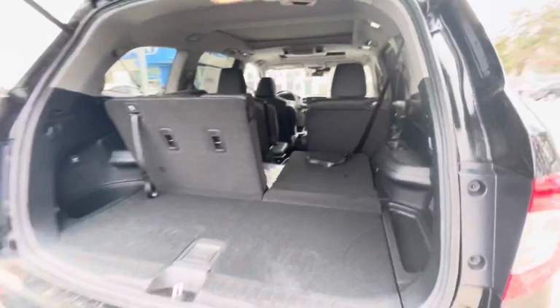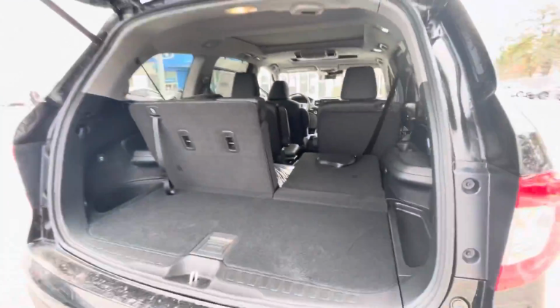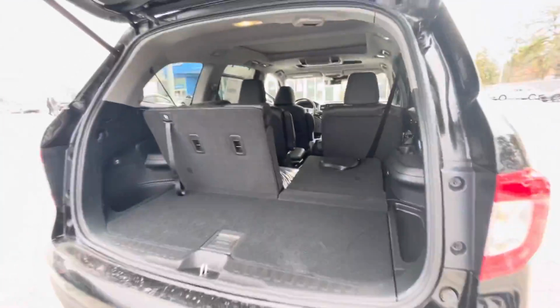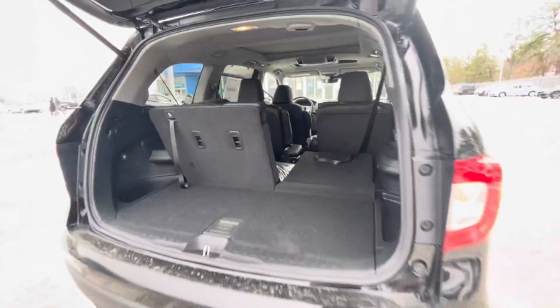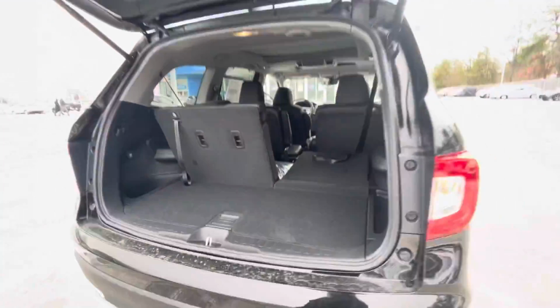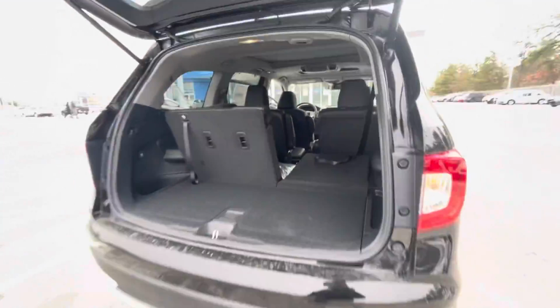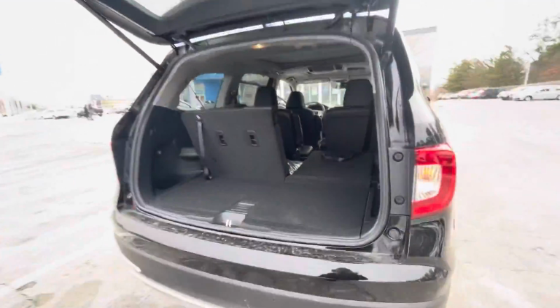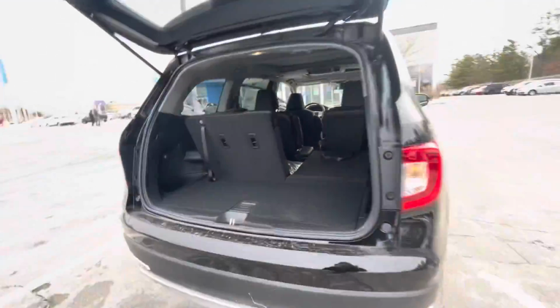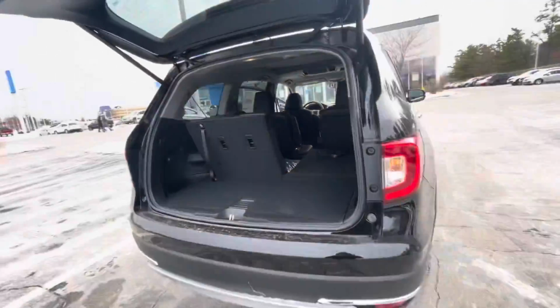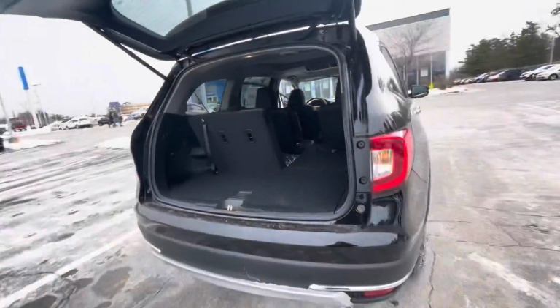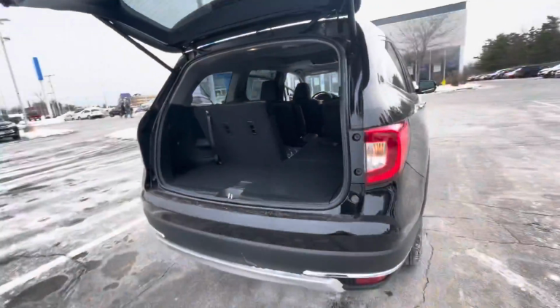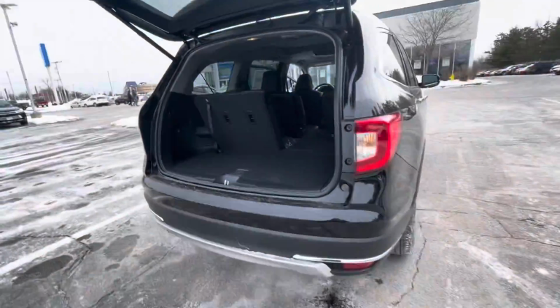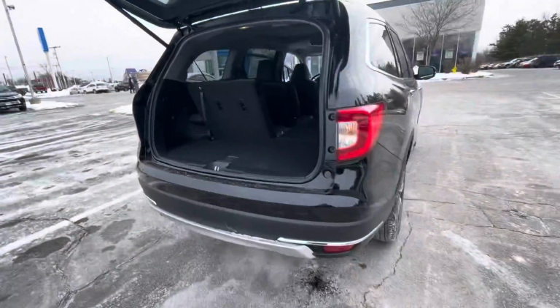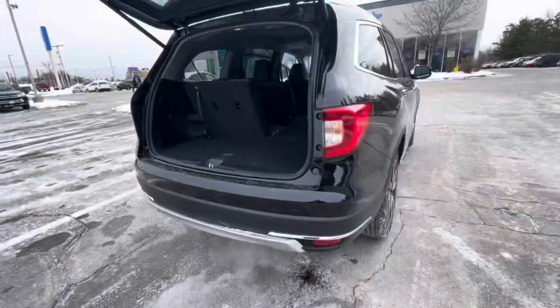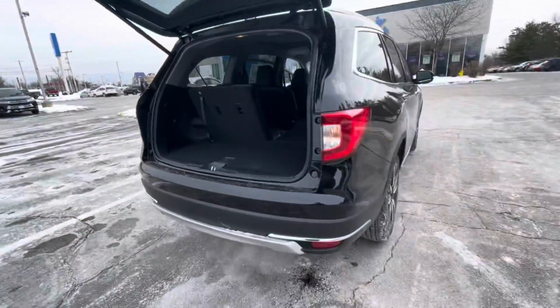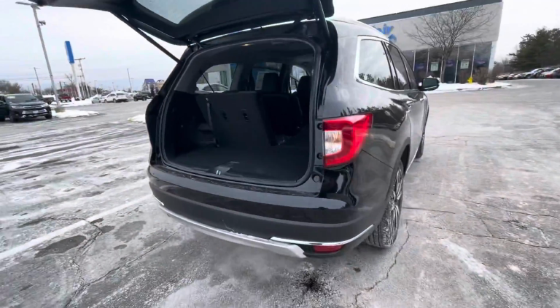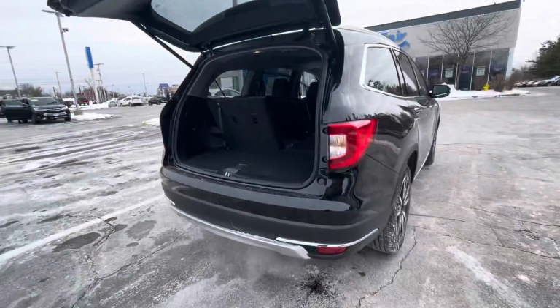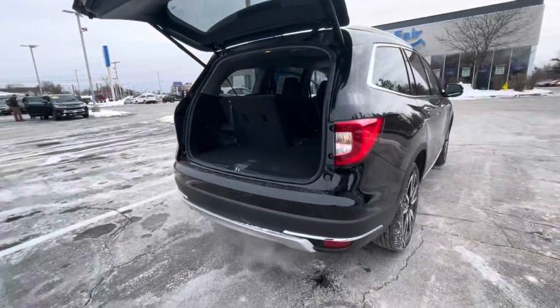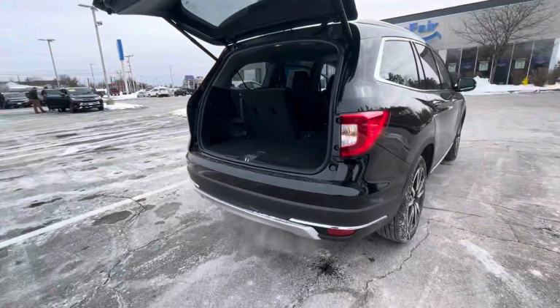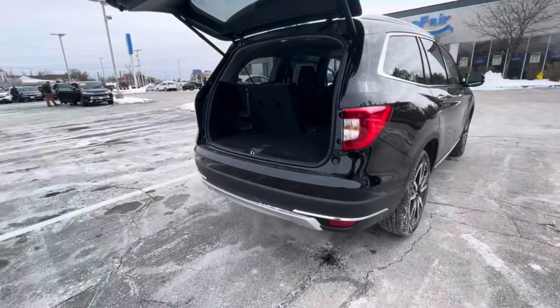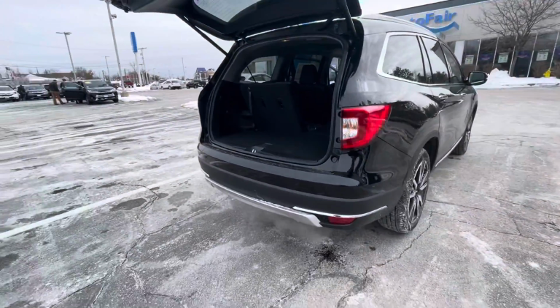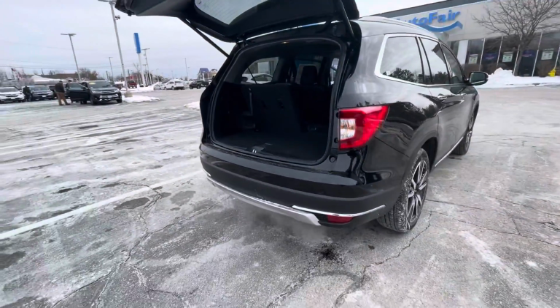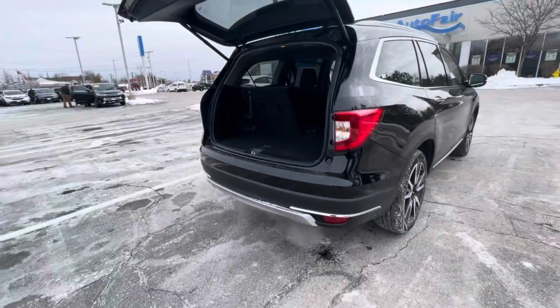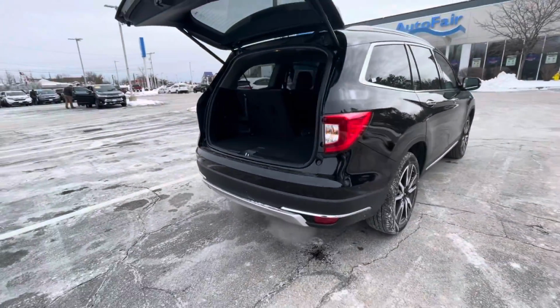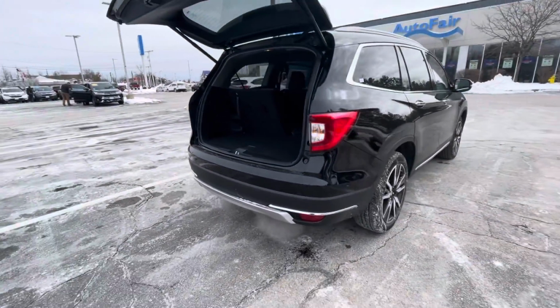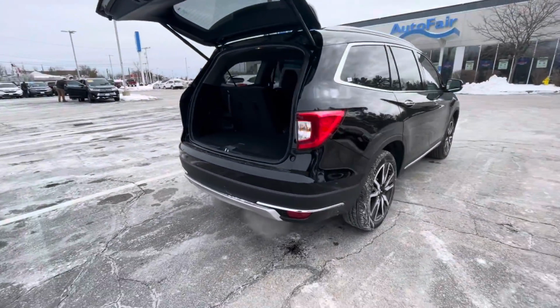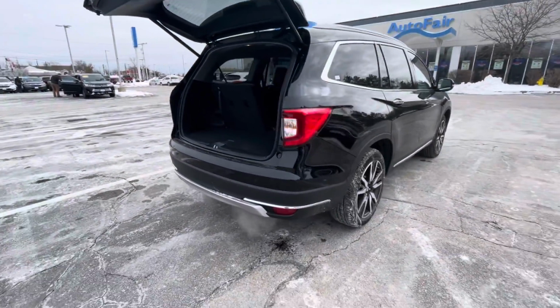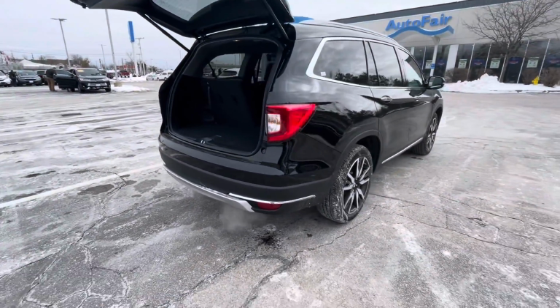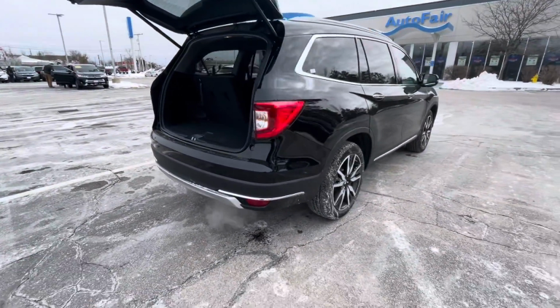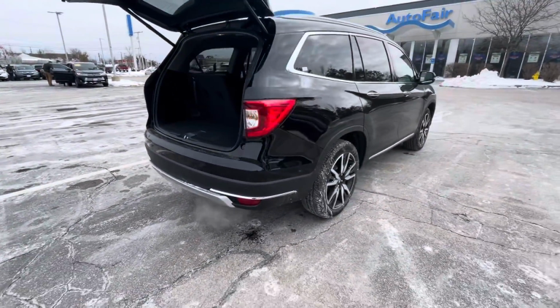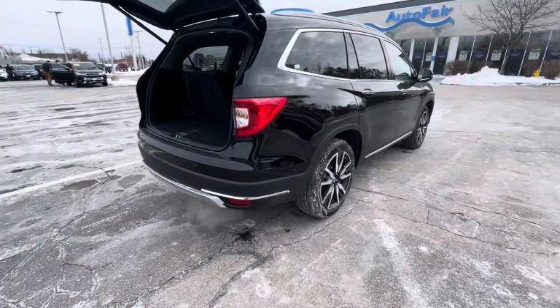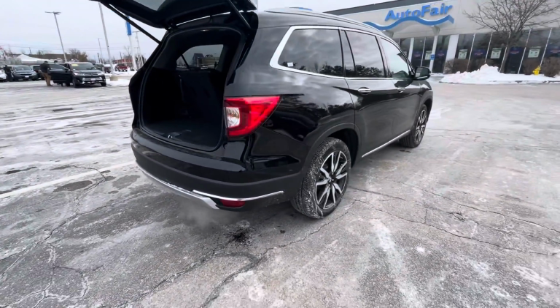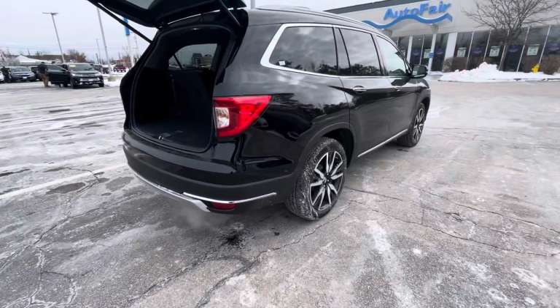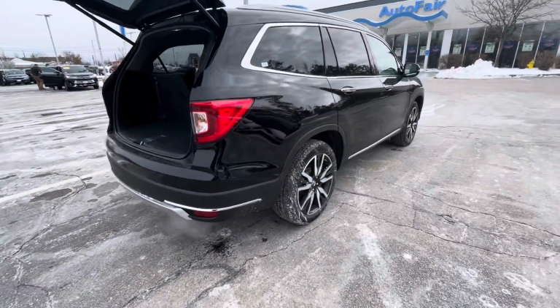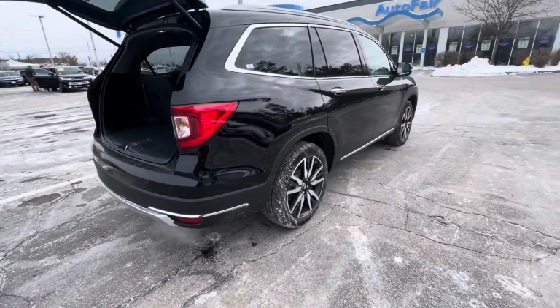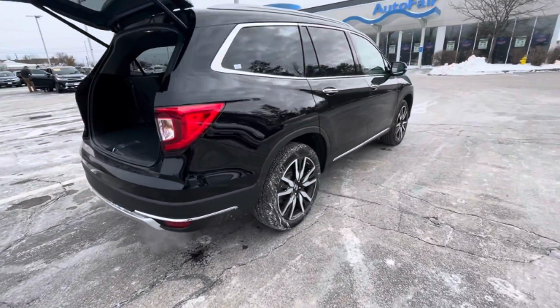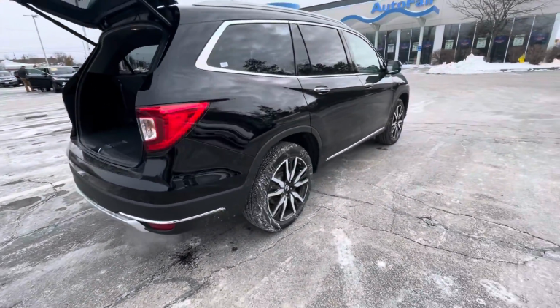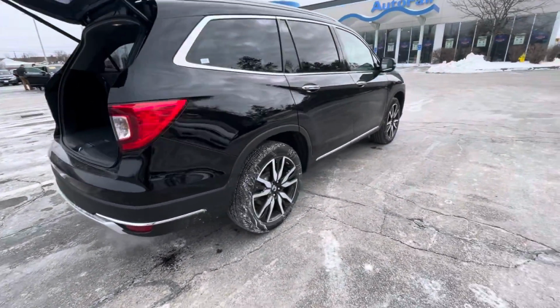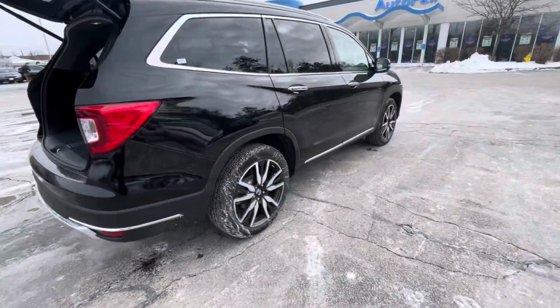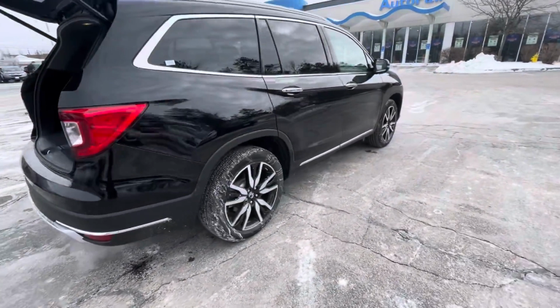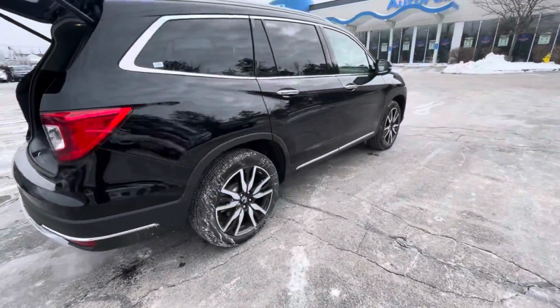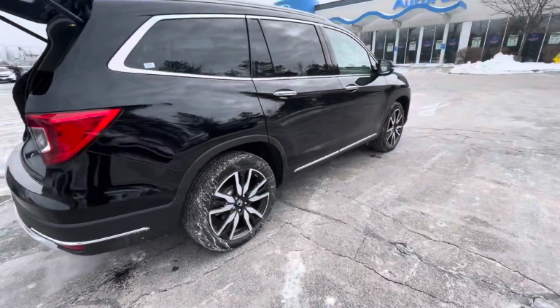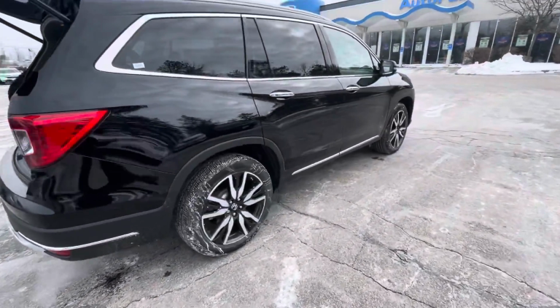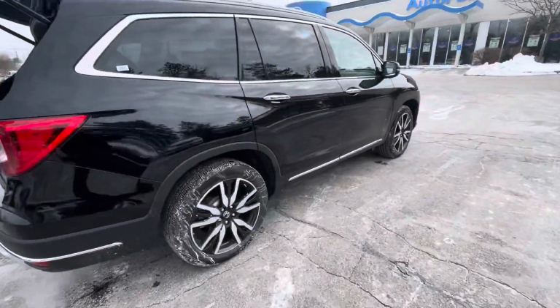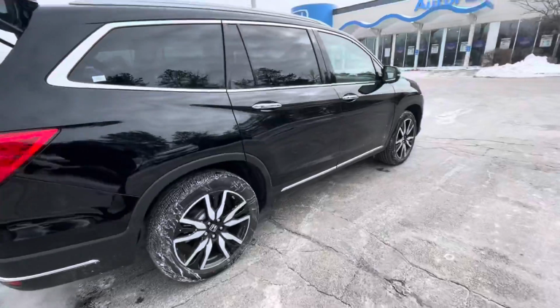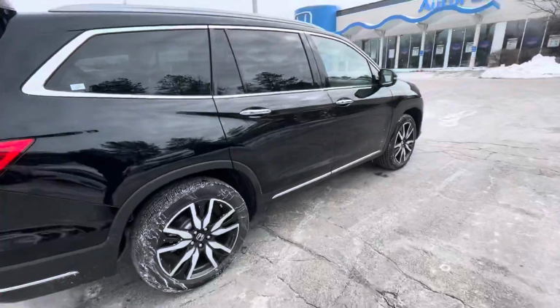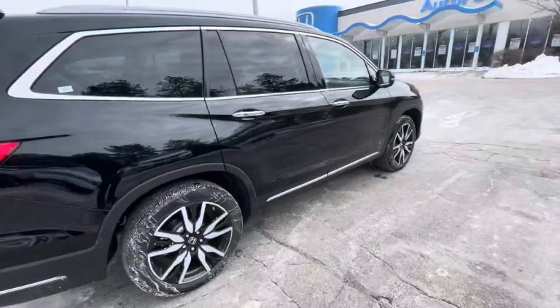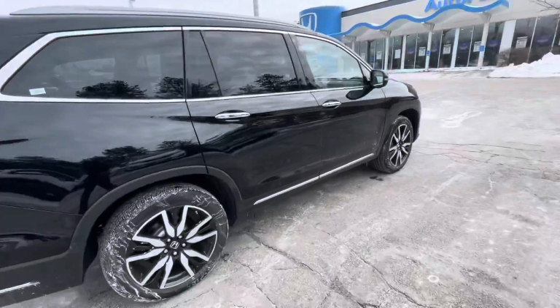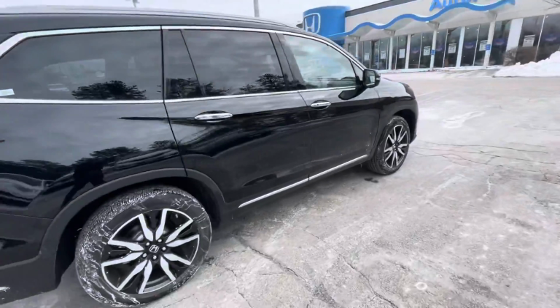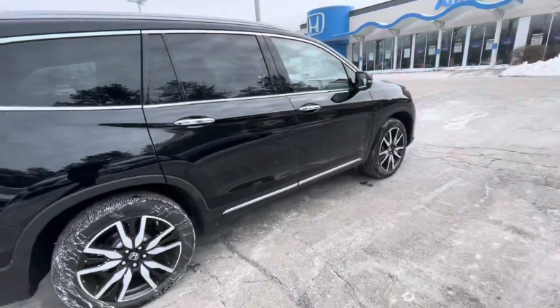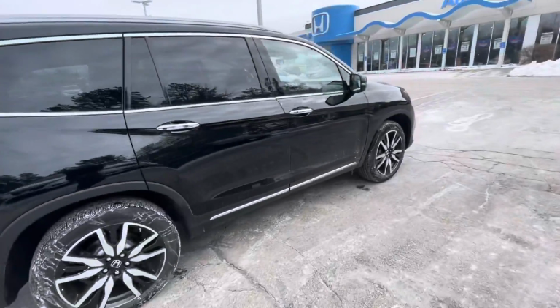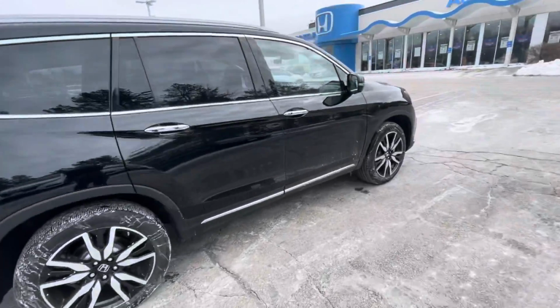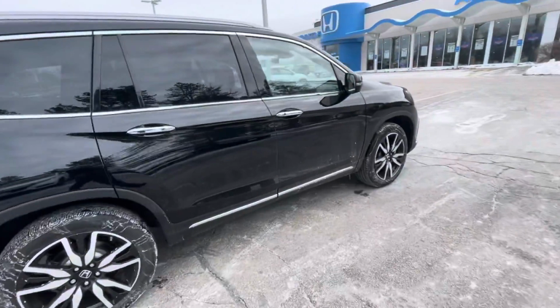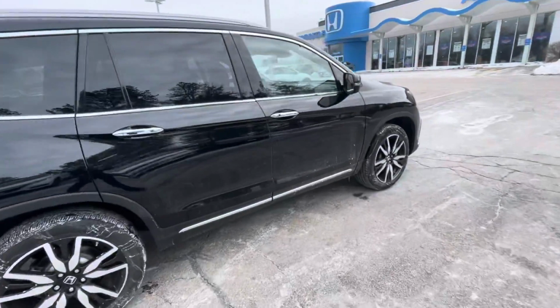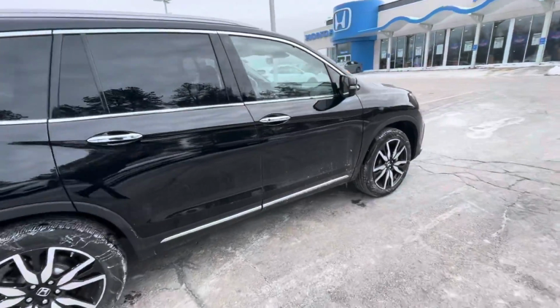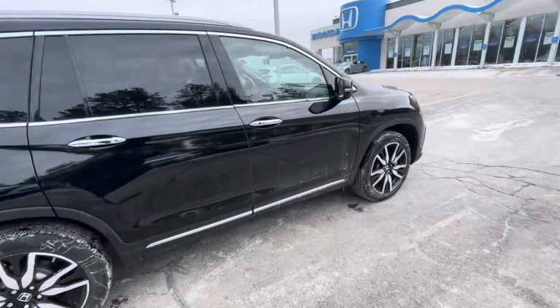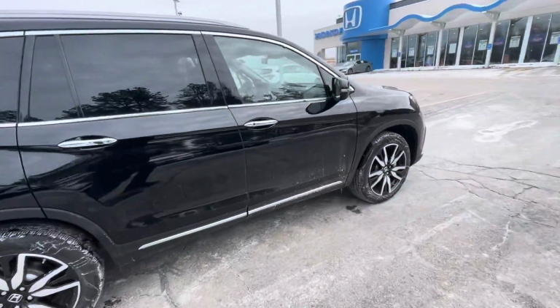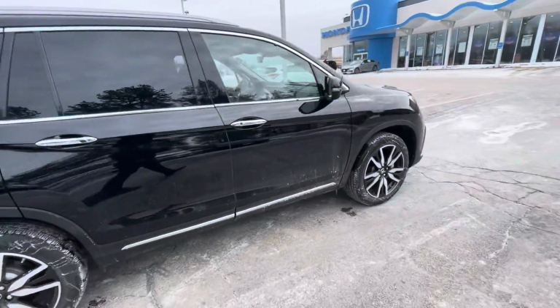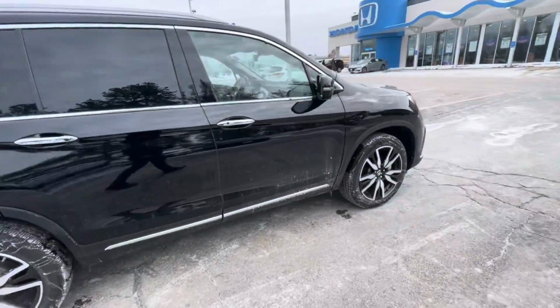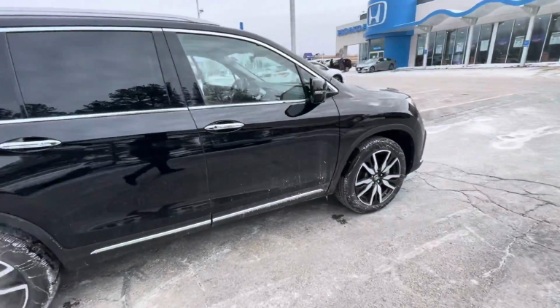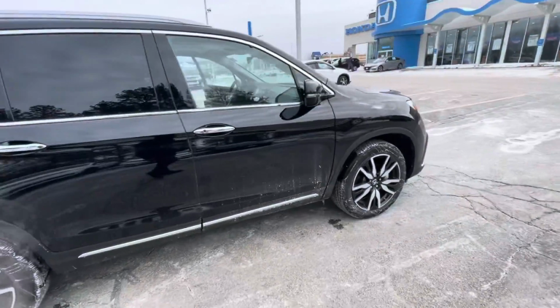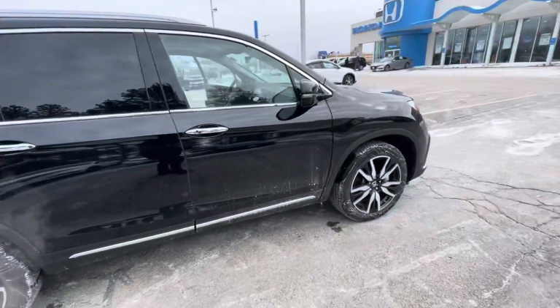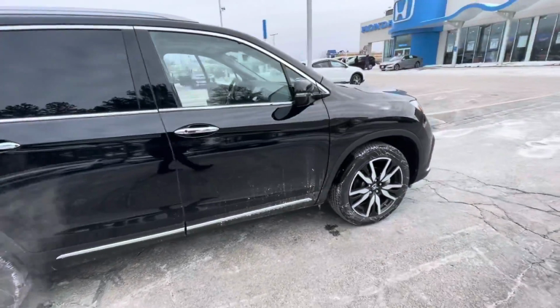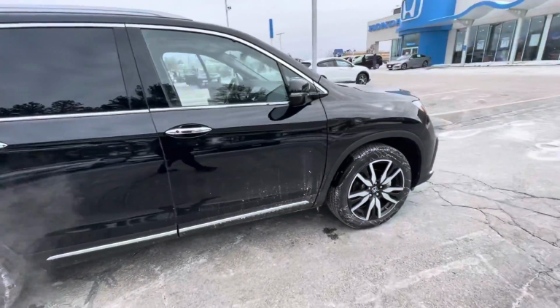Very spacious and comfortable. Once again, thank you for inquiring about this Pilot Elite. My phone number is 603-204-3575. Thank you.